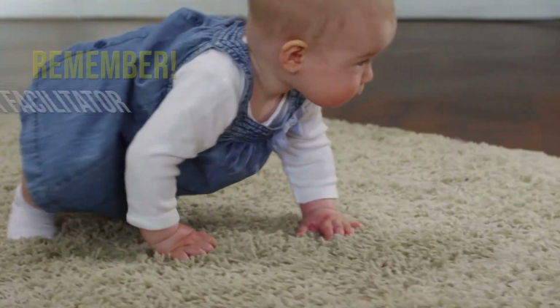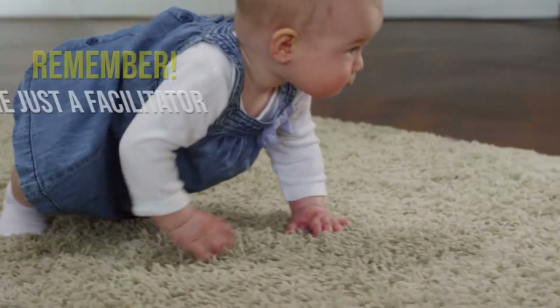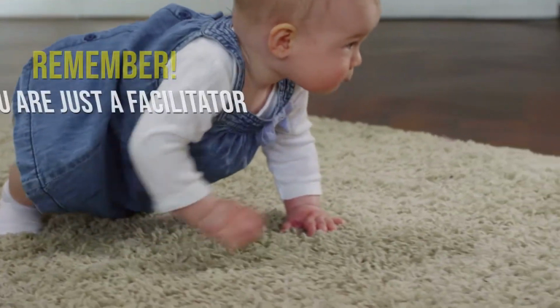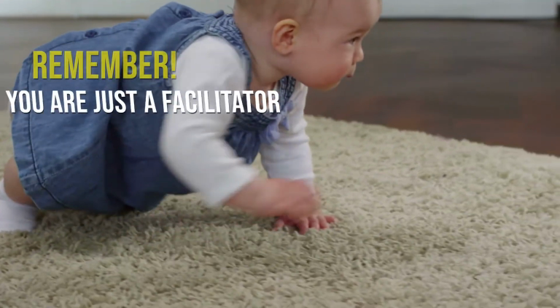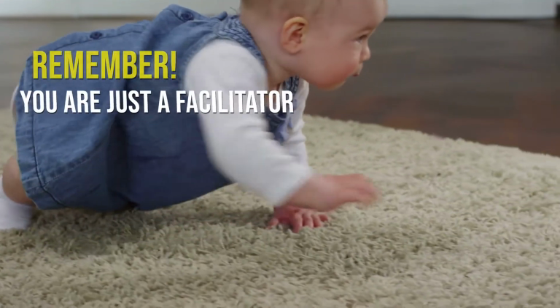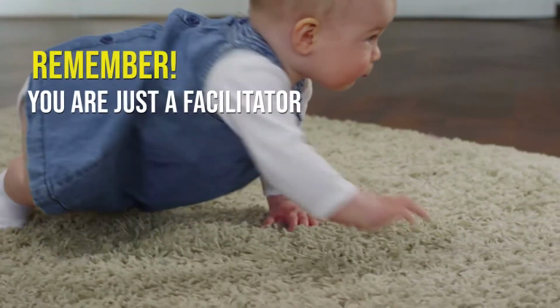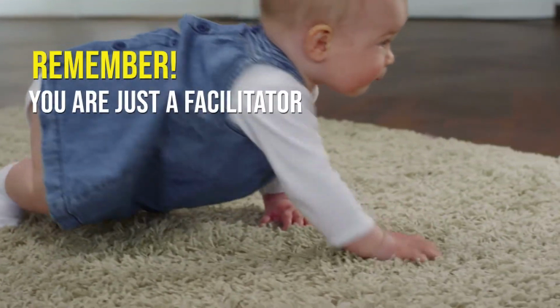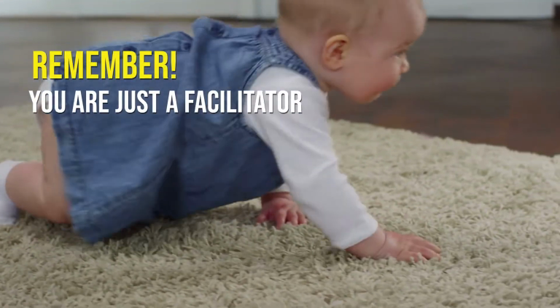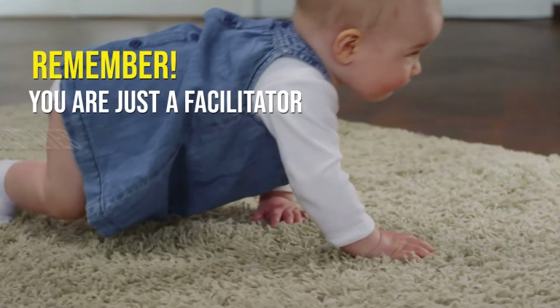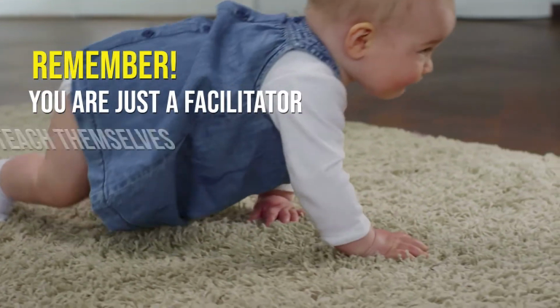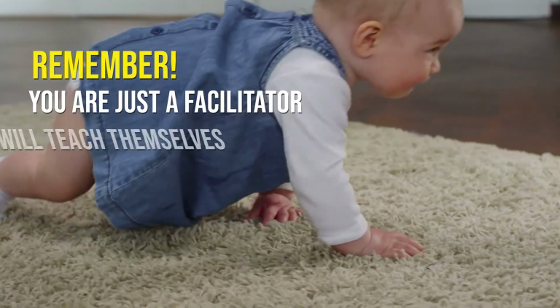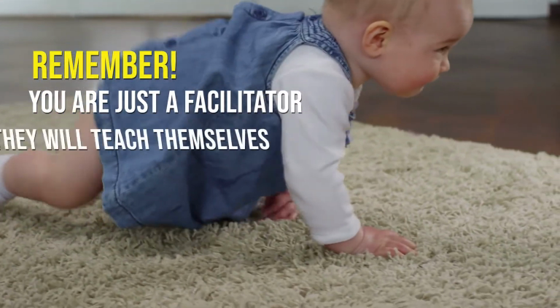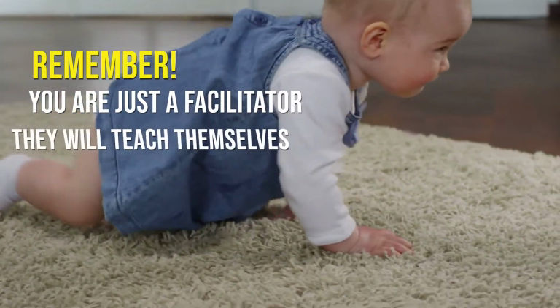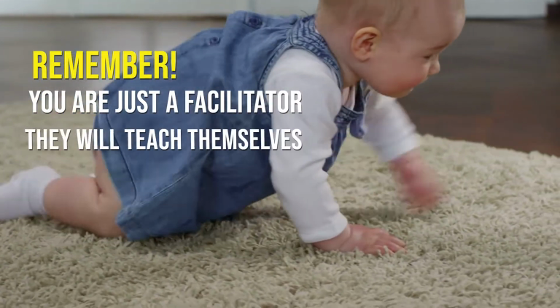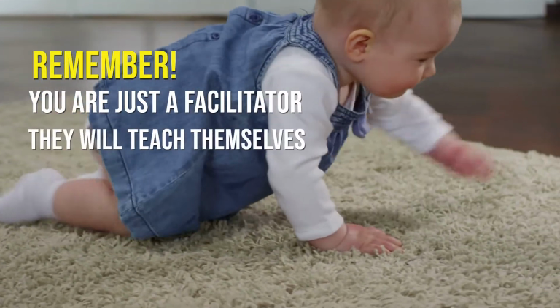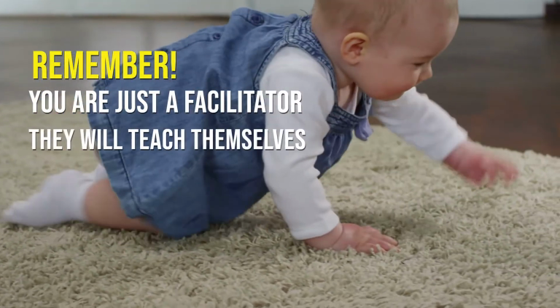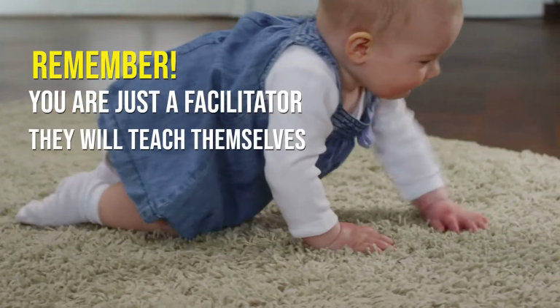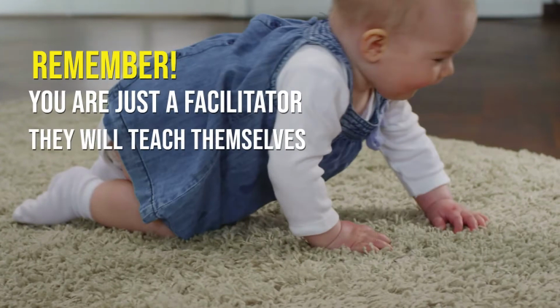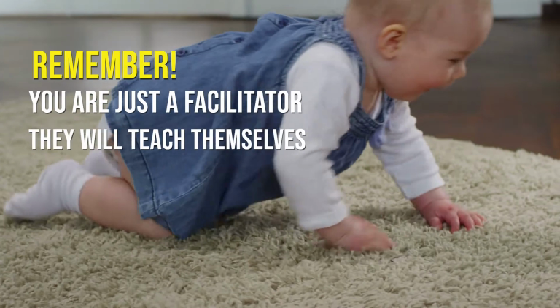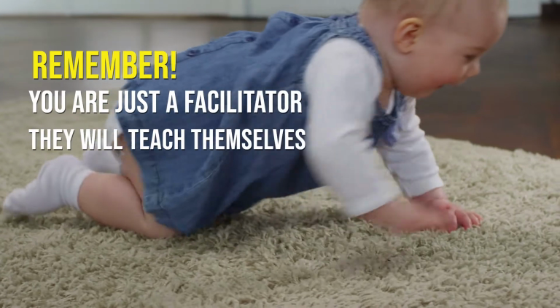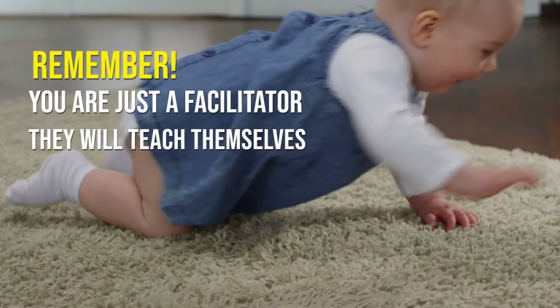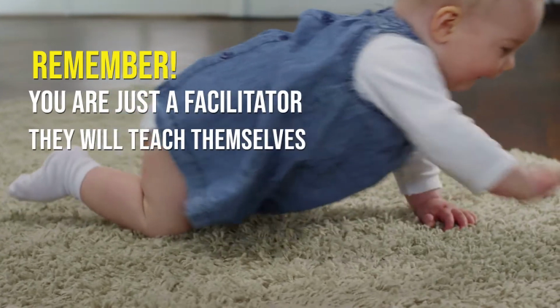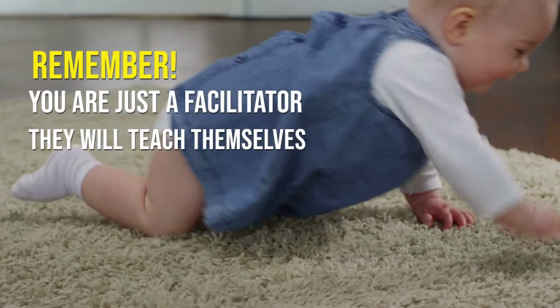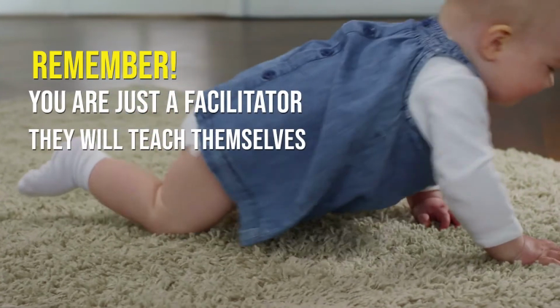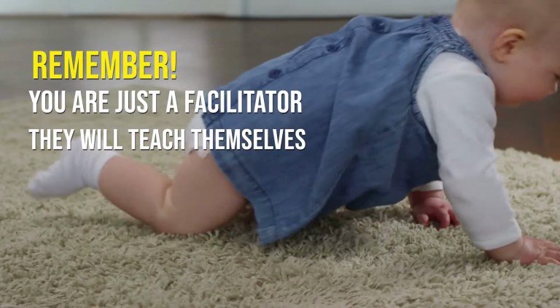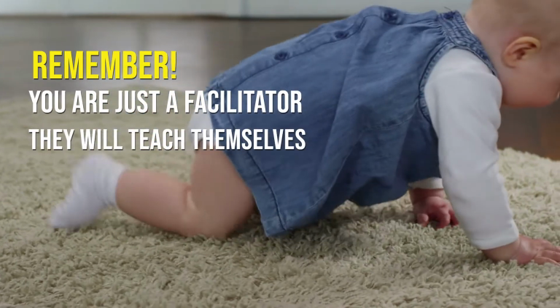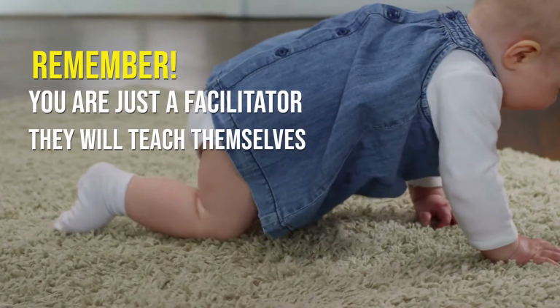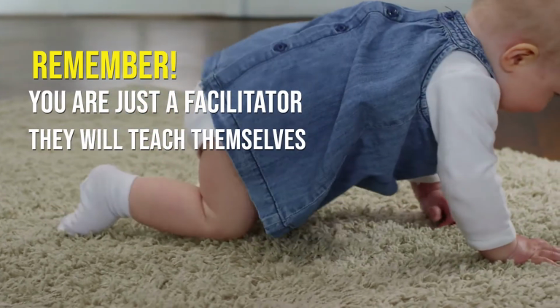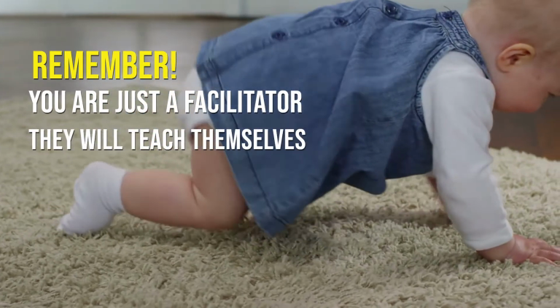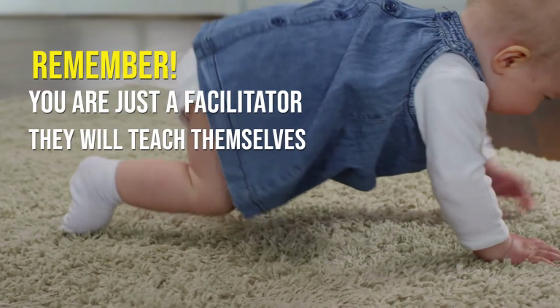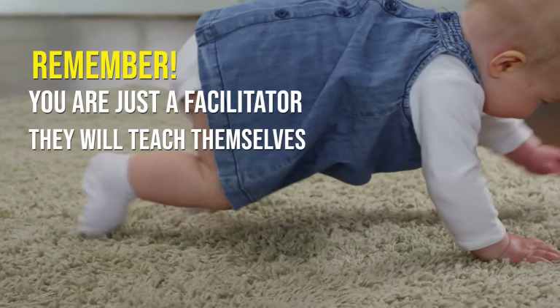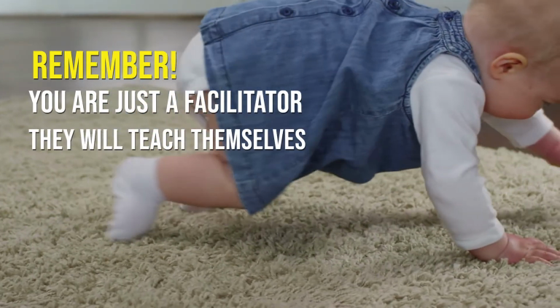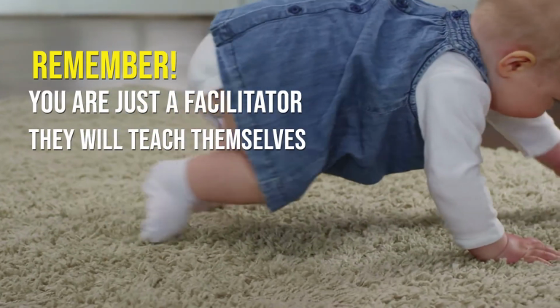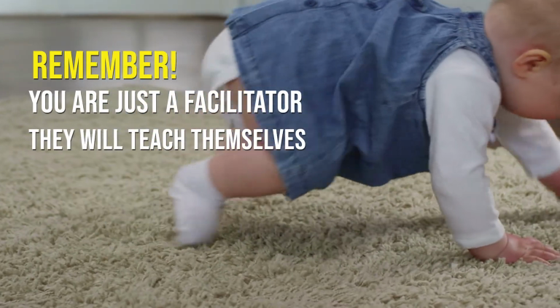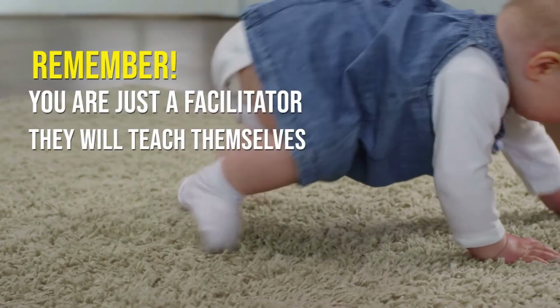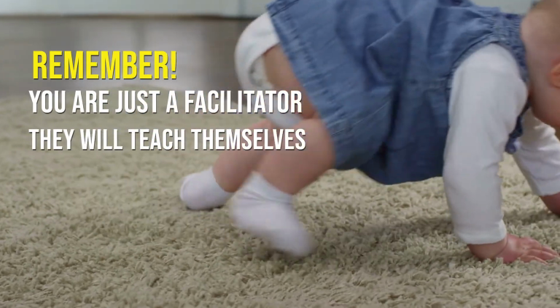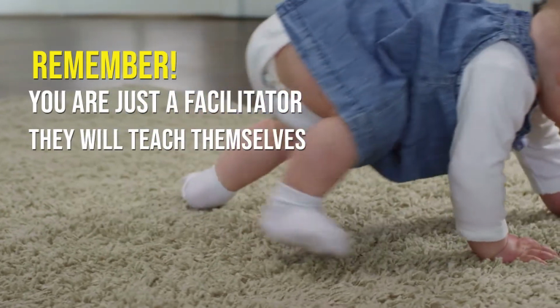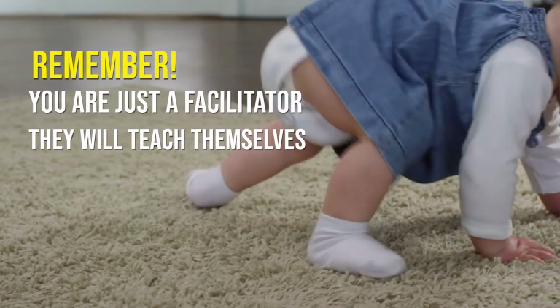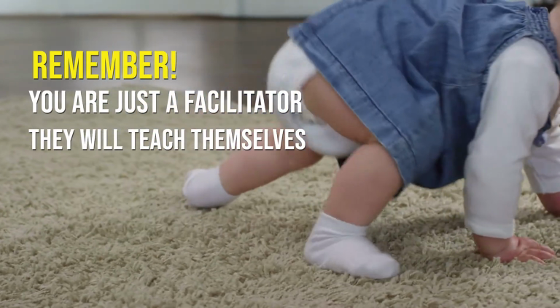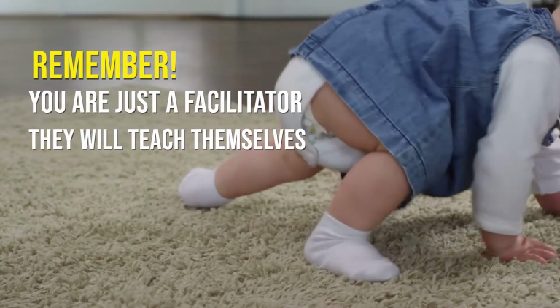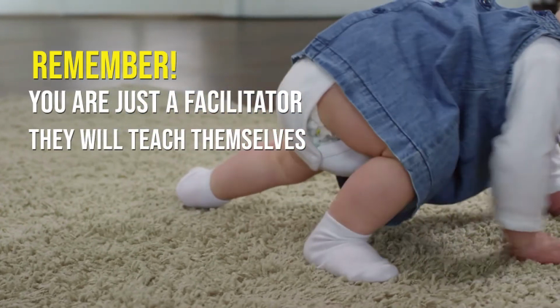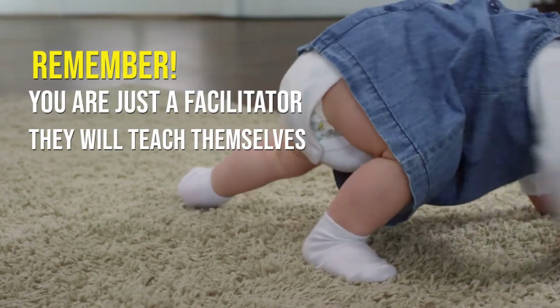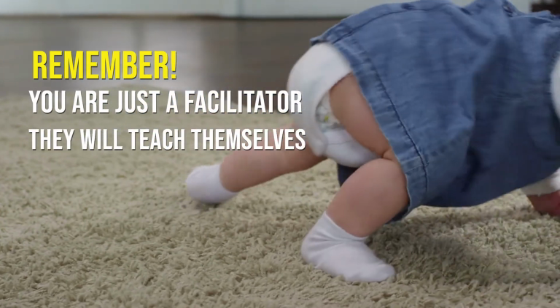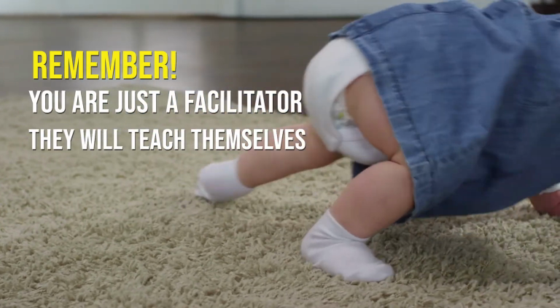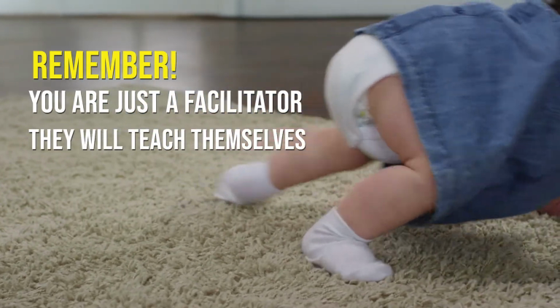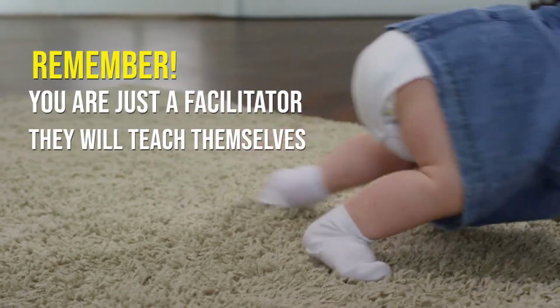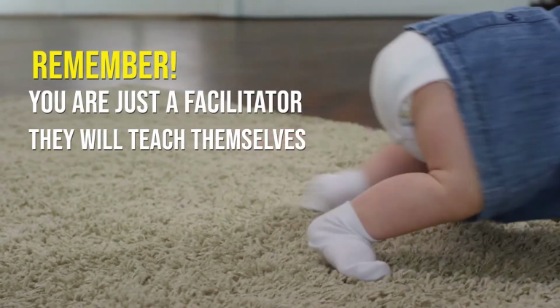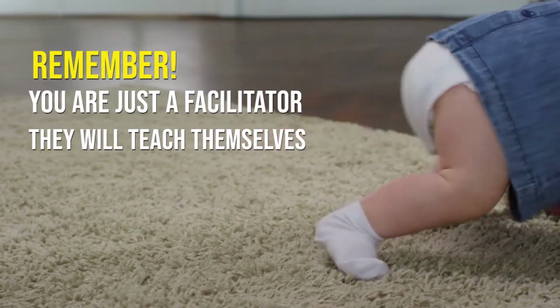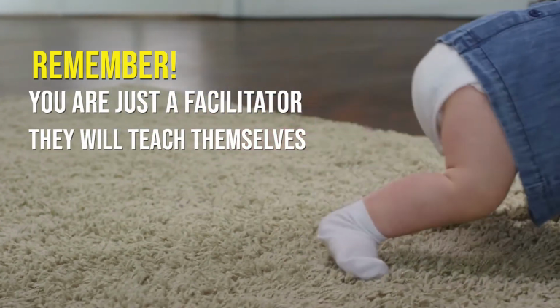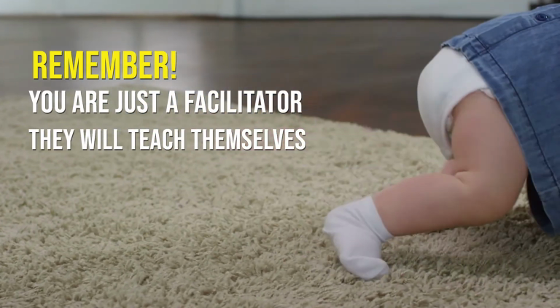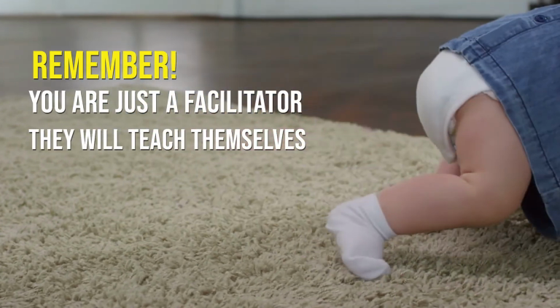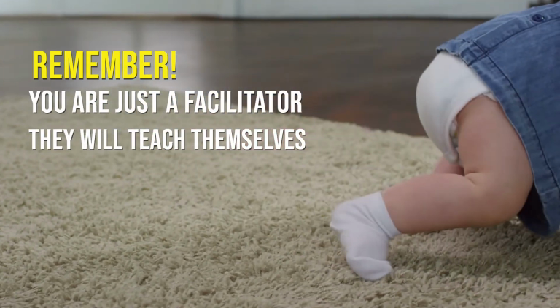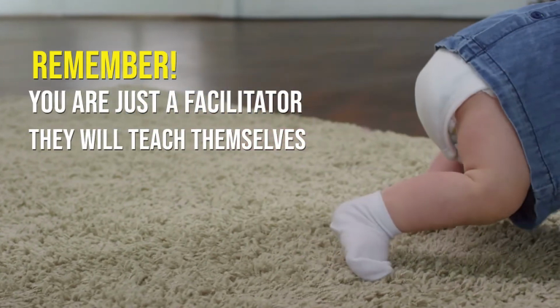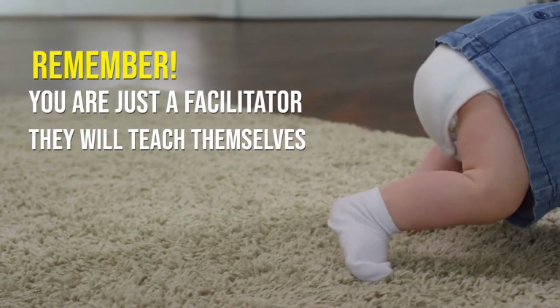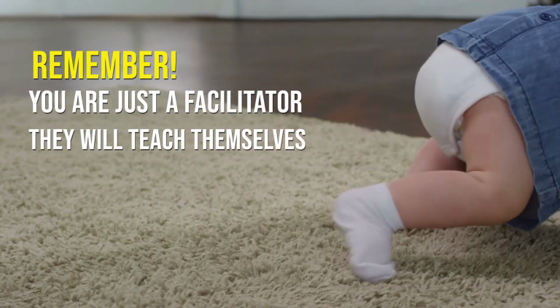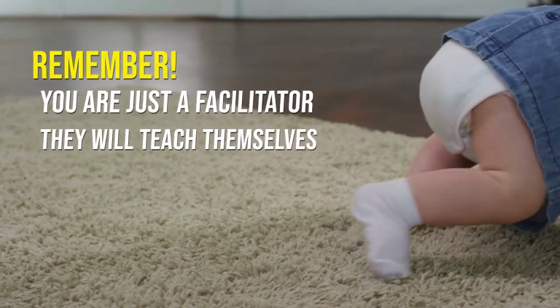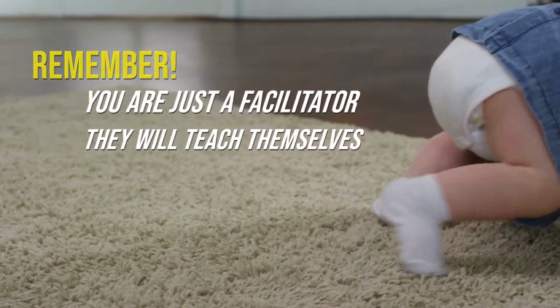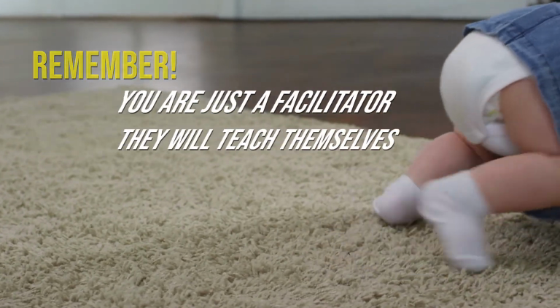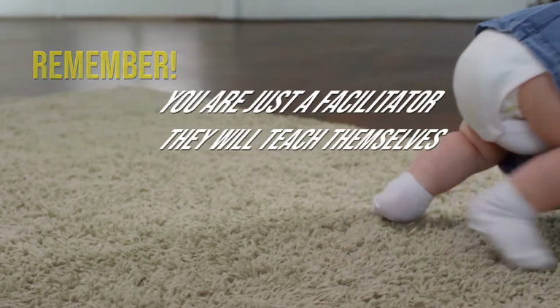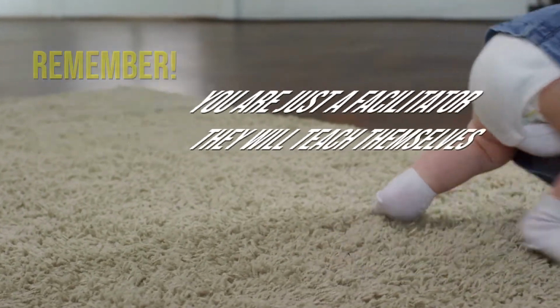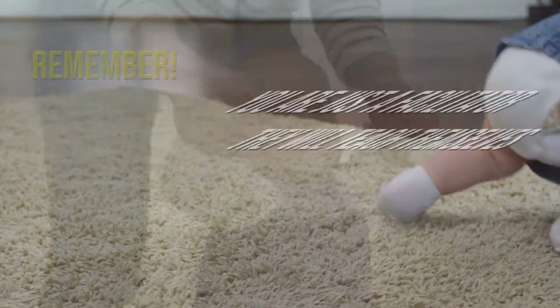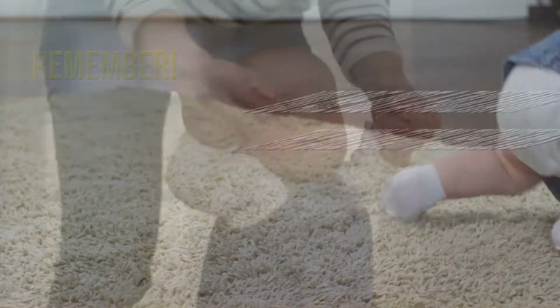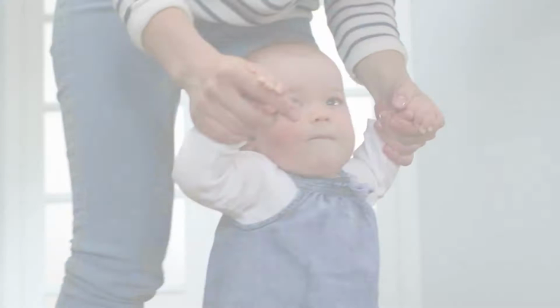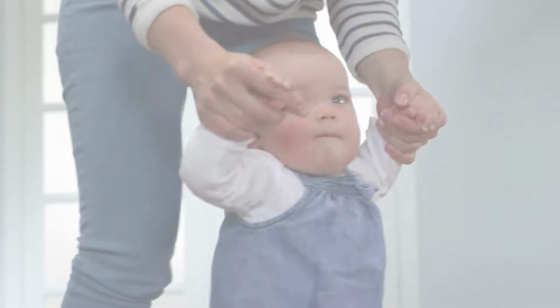Remember that your child will basically teach him or herself to walk. Your role will just be to support them.